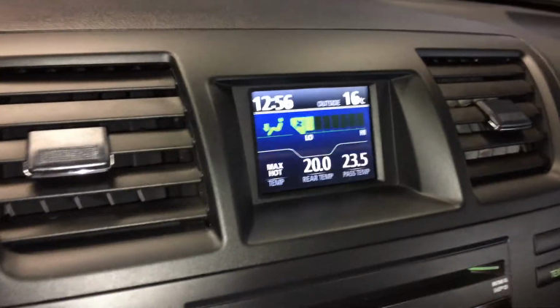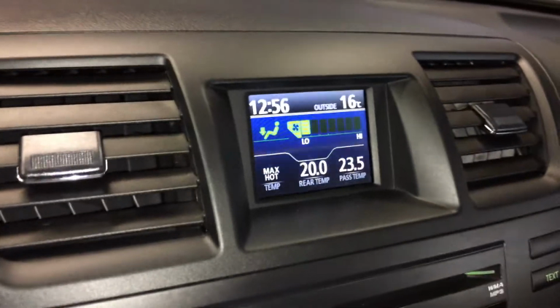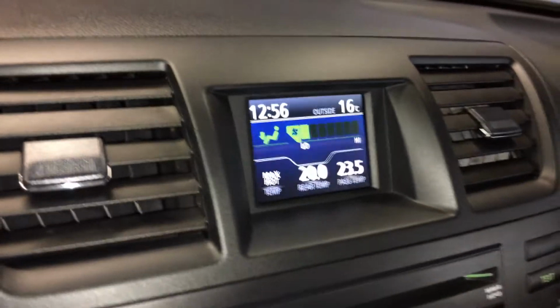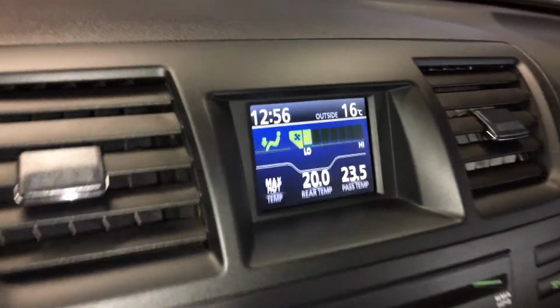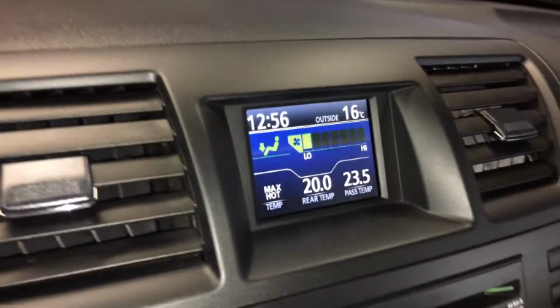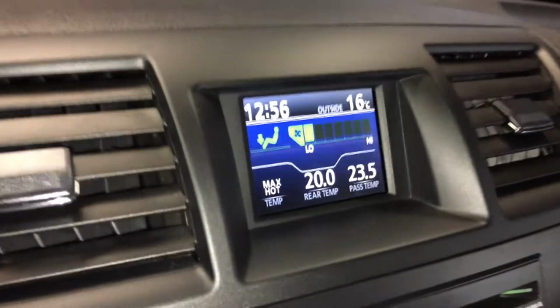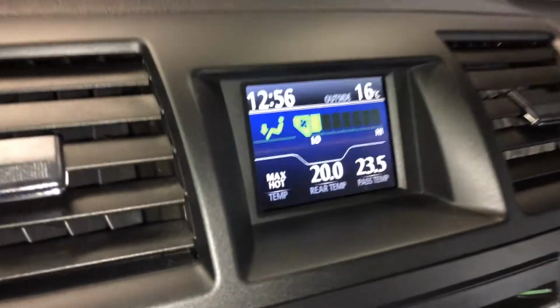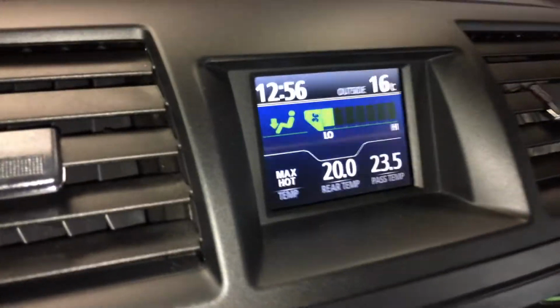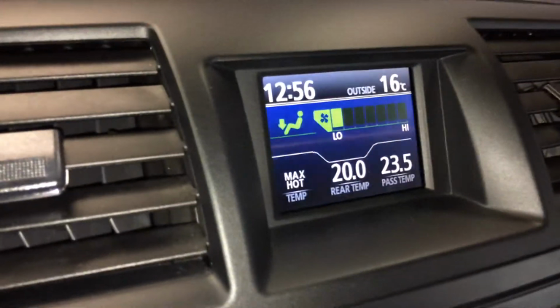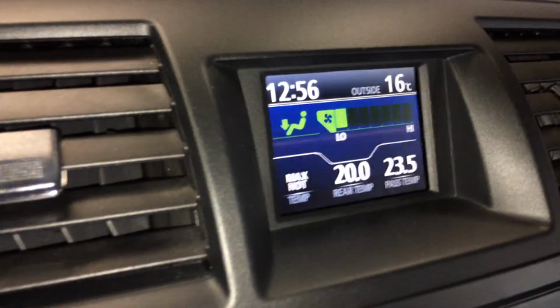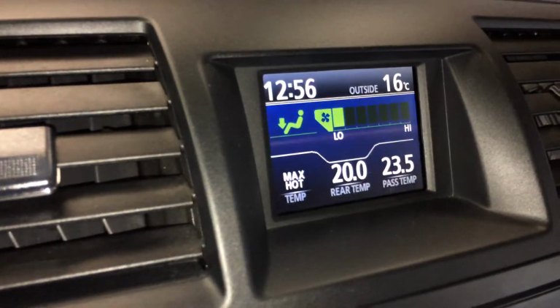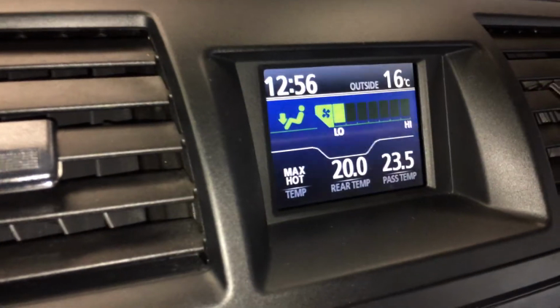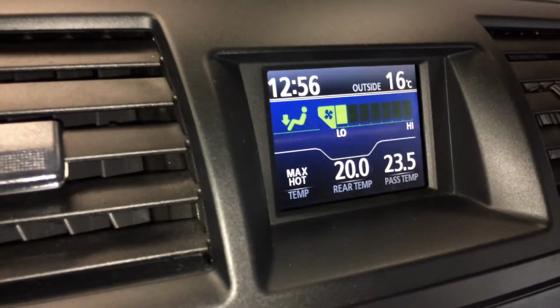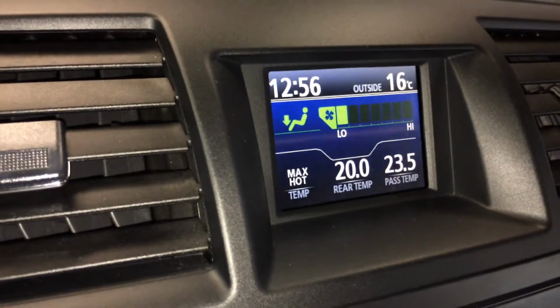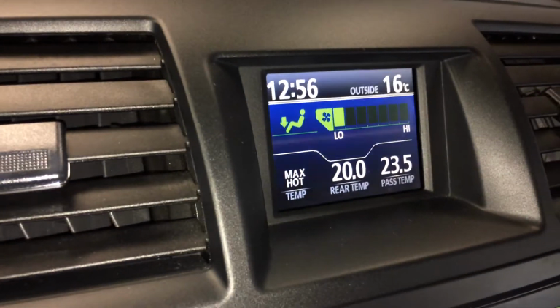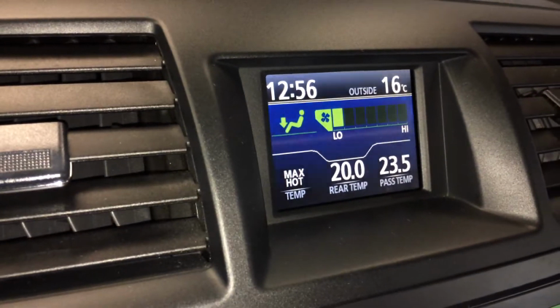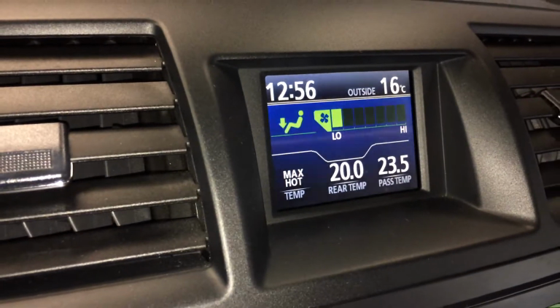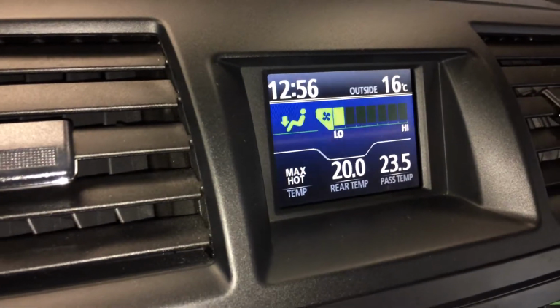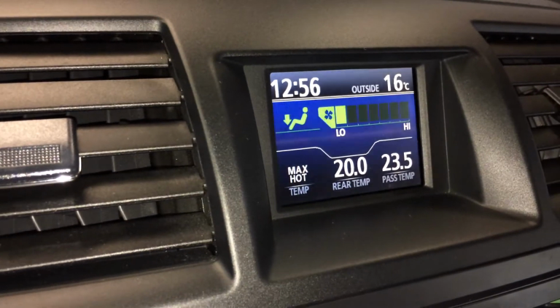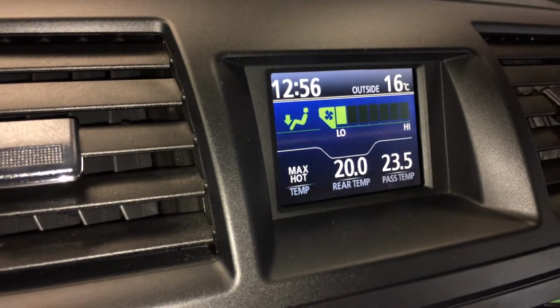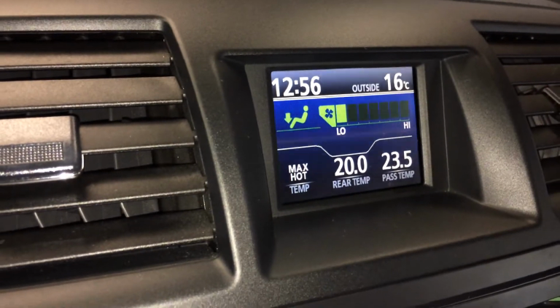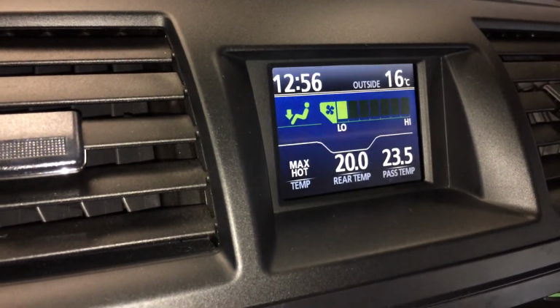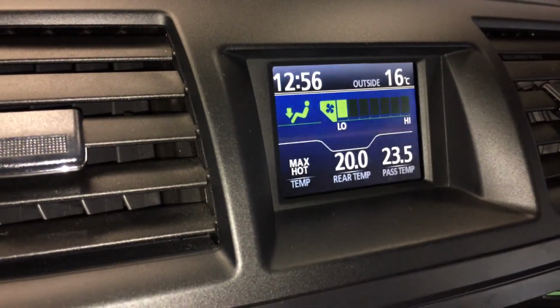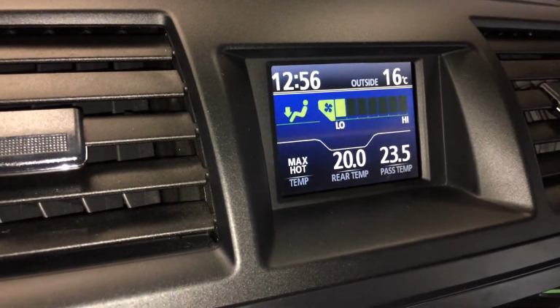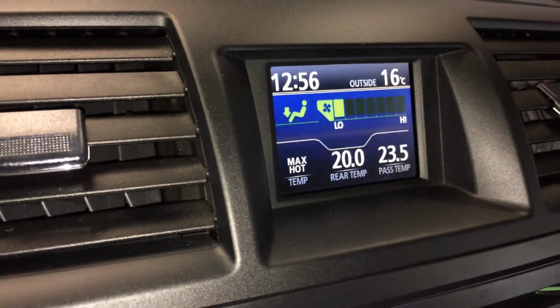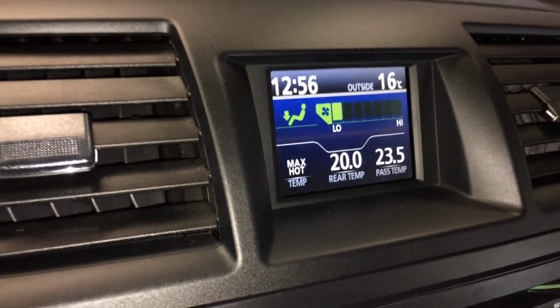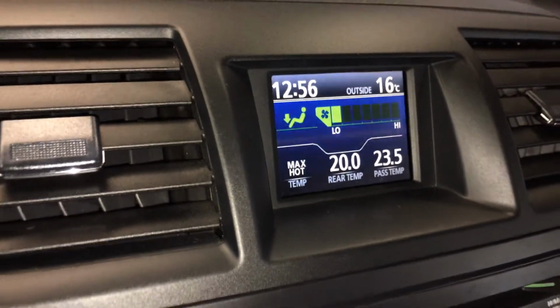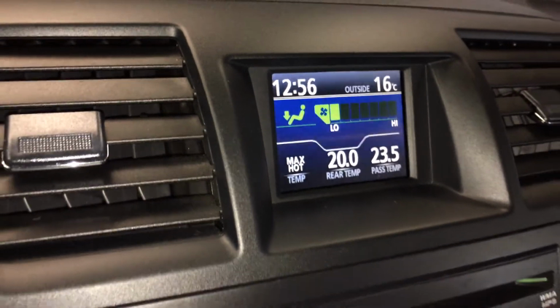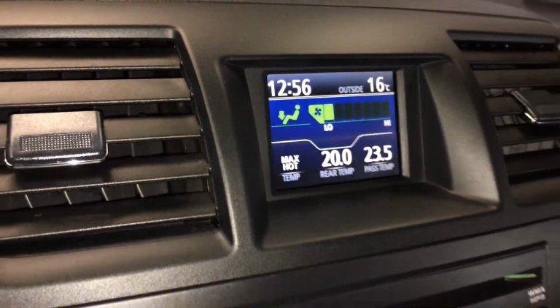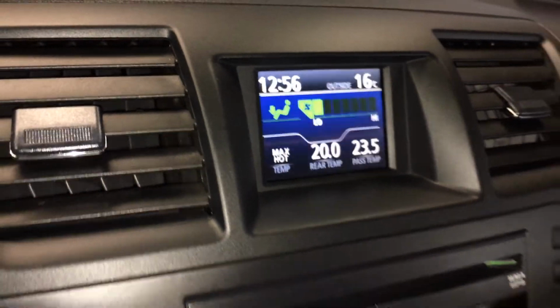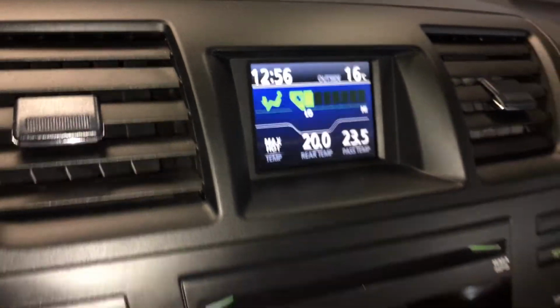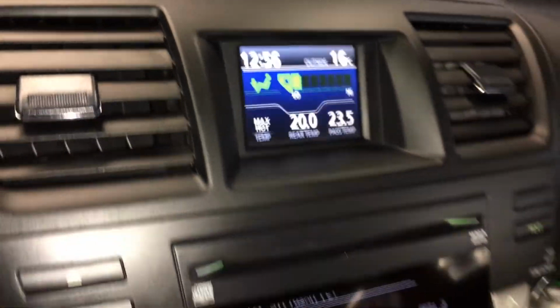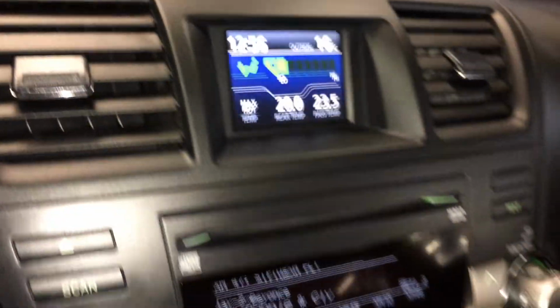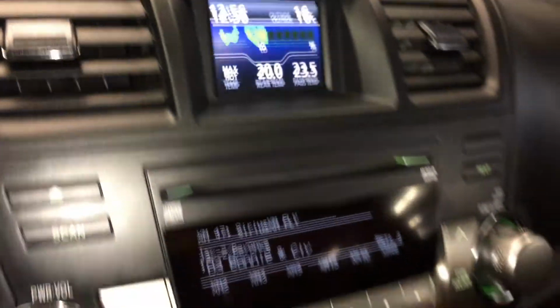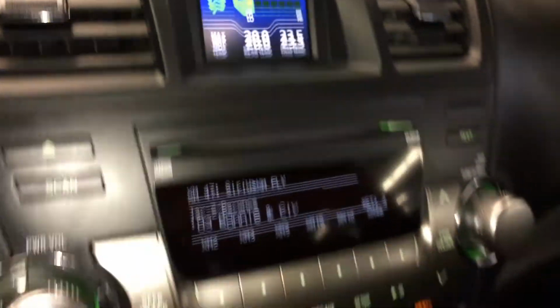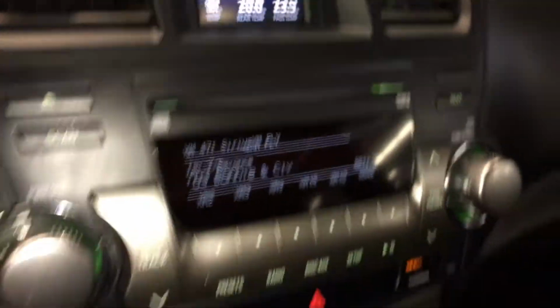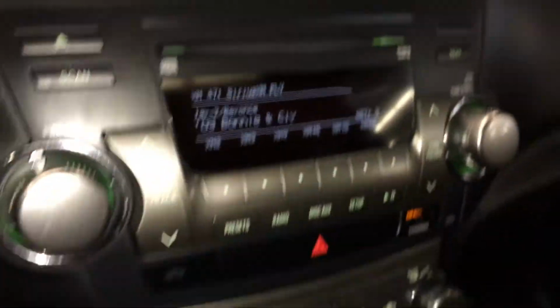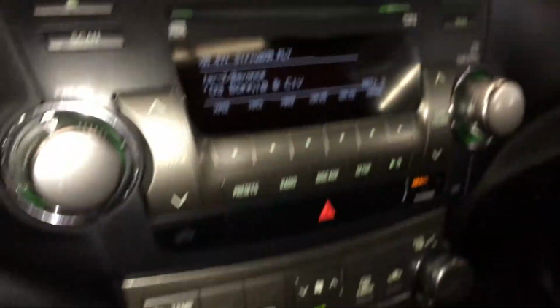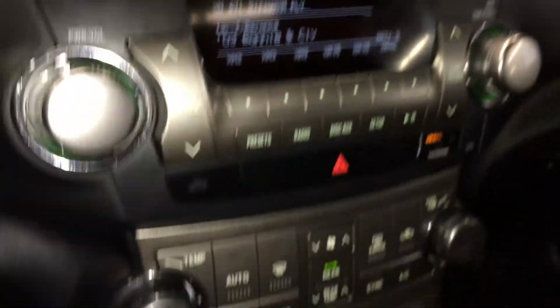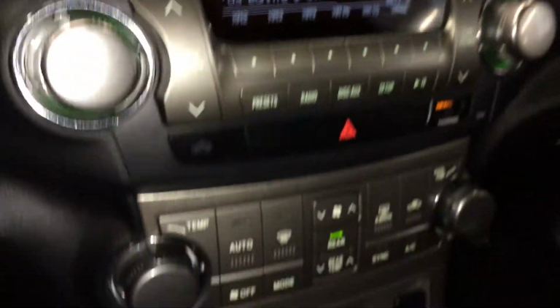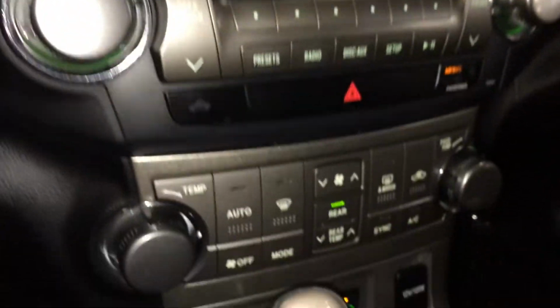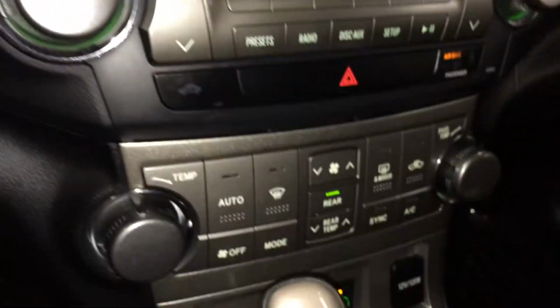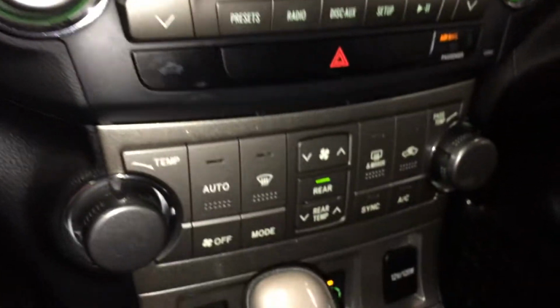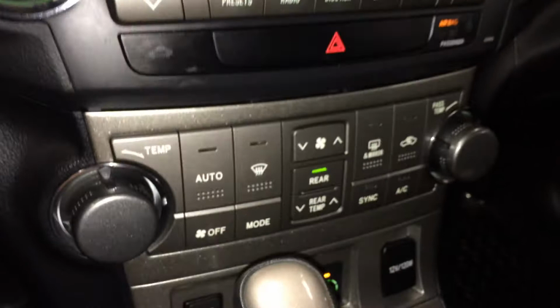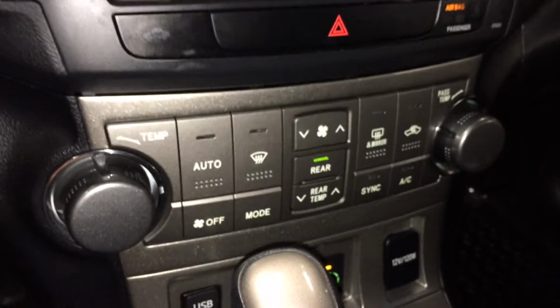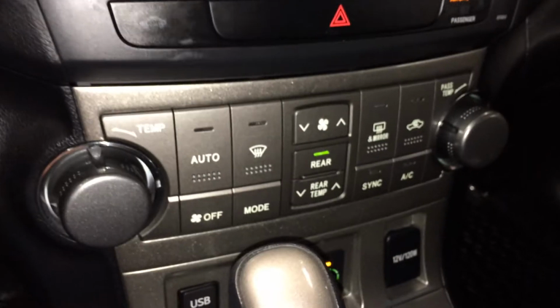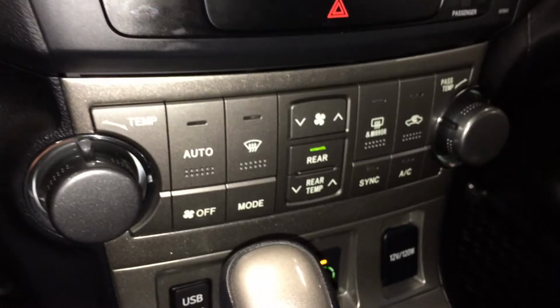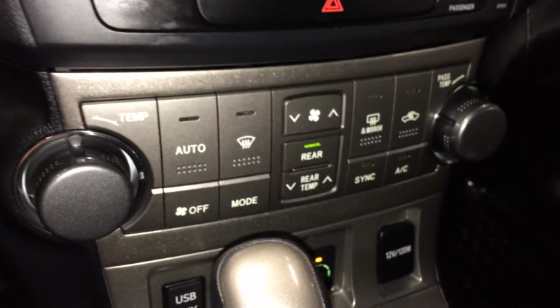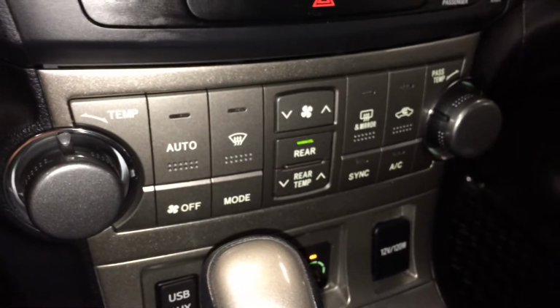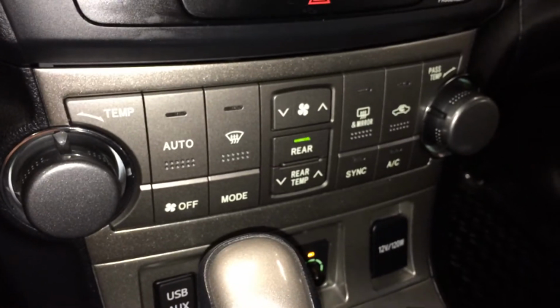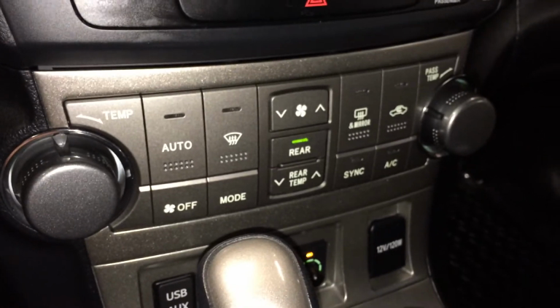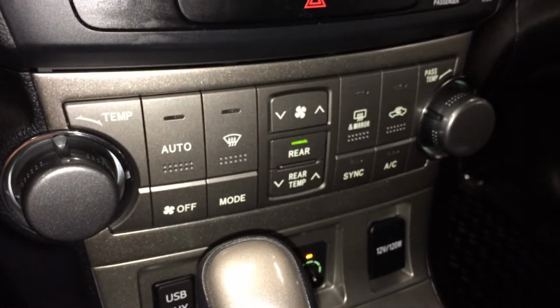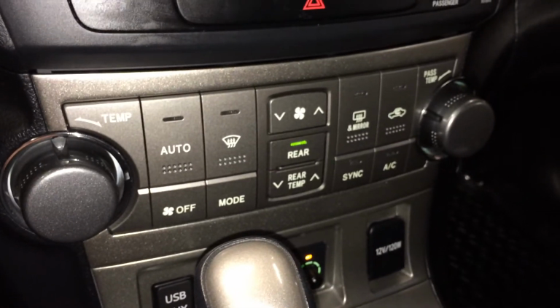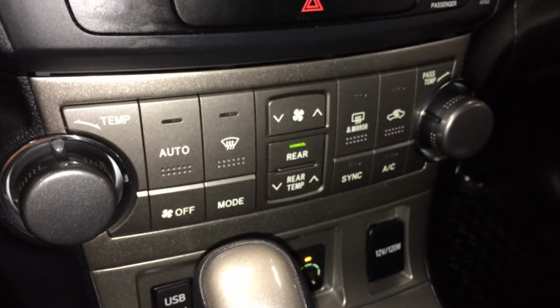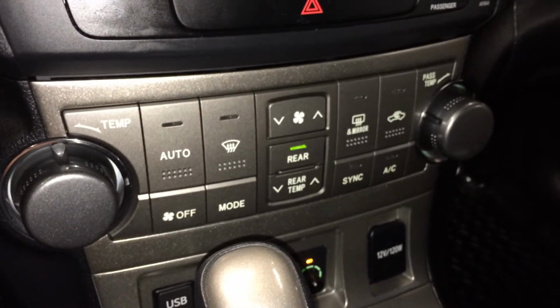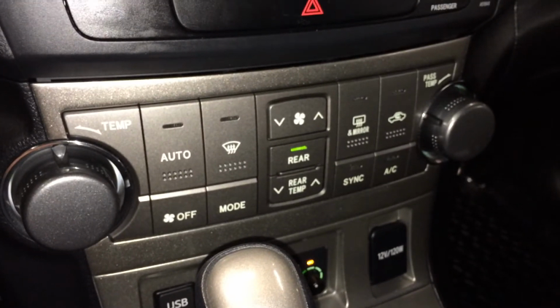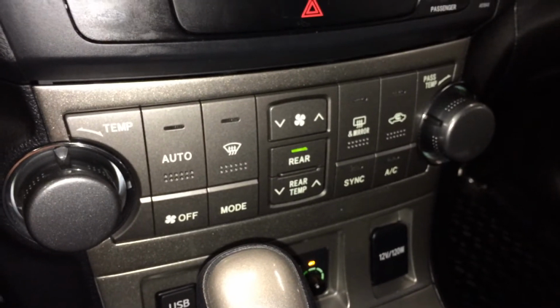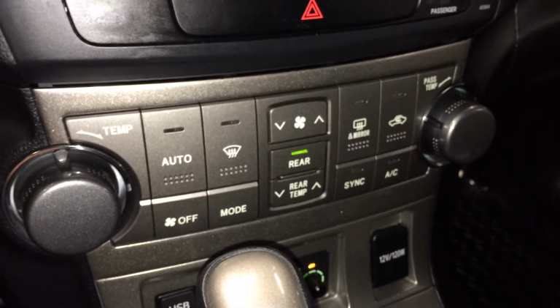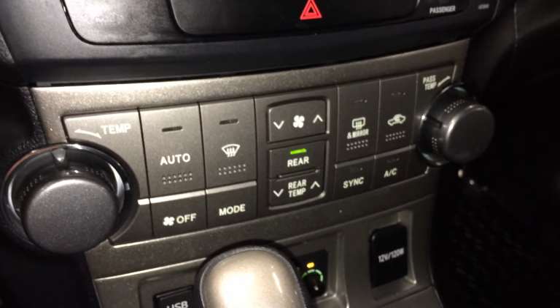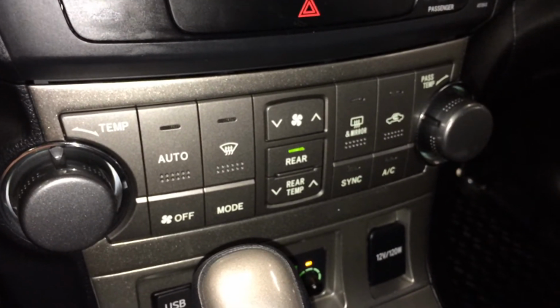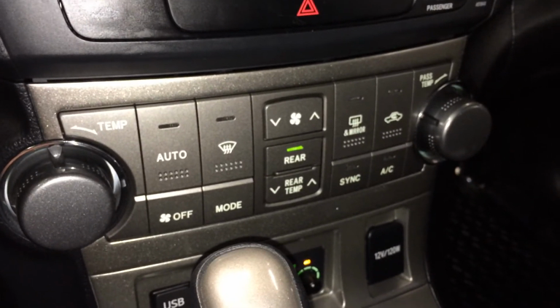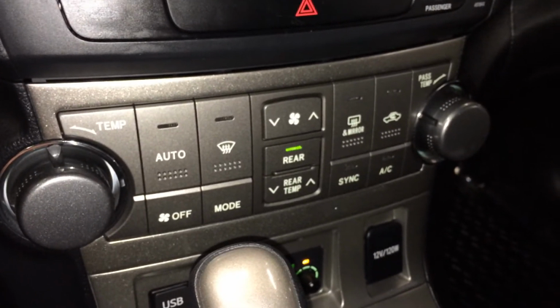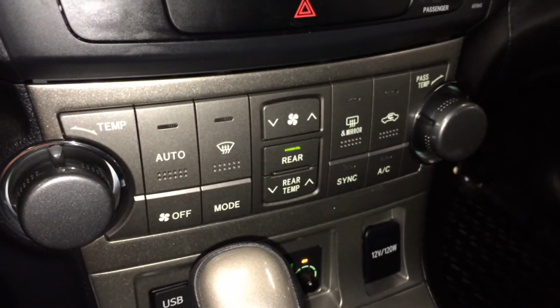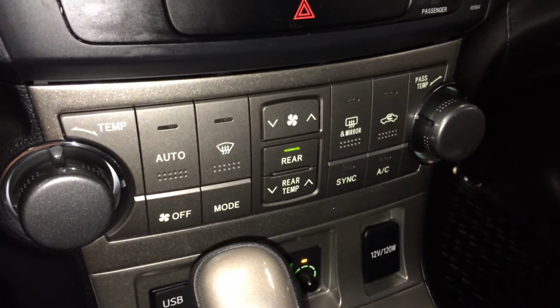Up top you also have your climate — three-zone independent climate control, front-end mirror defrost, and the side mirrors are heated.